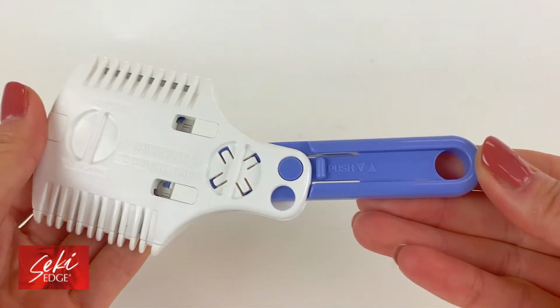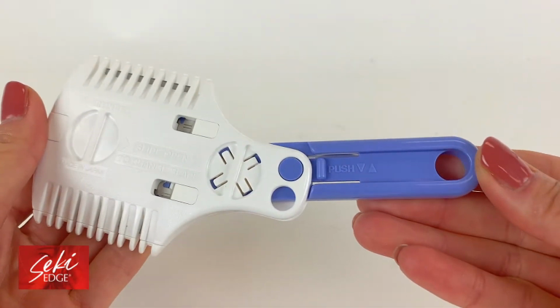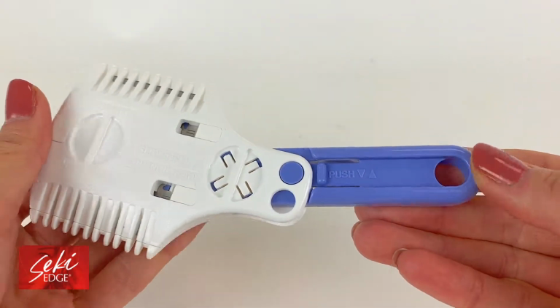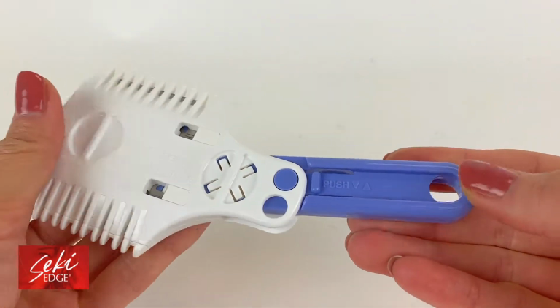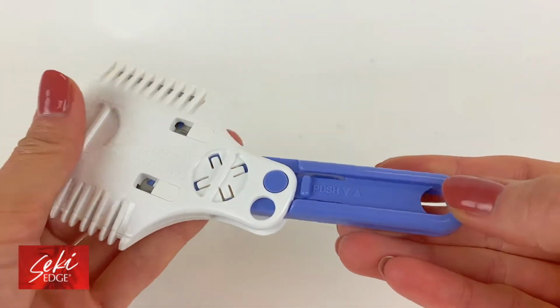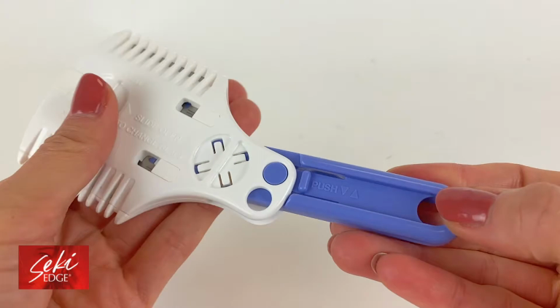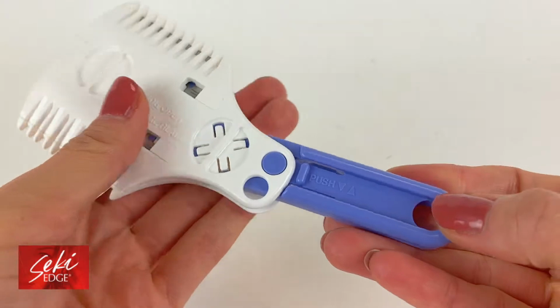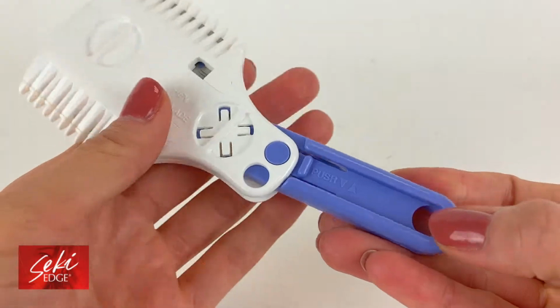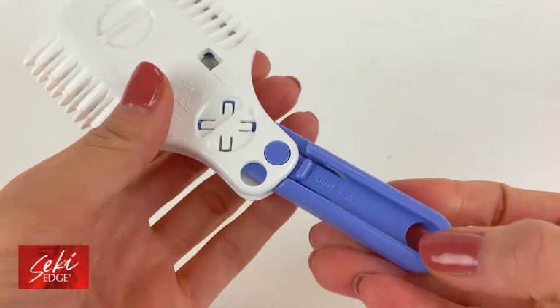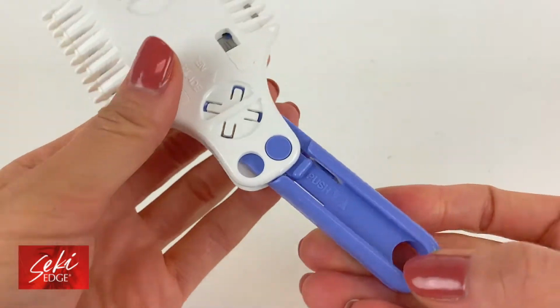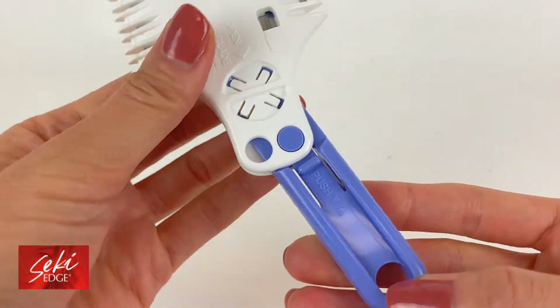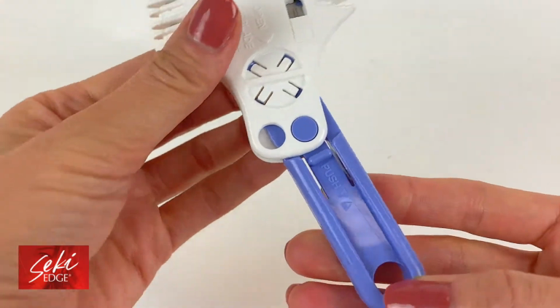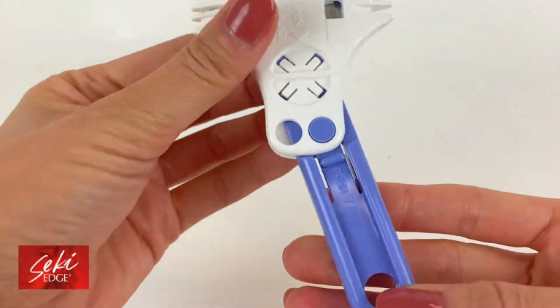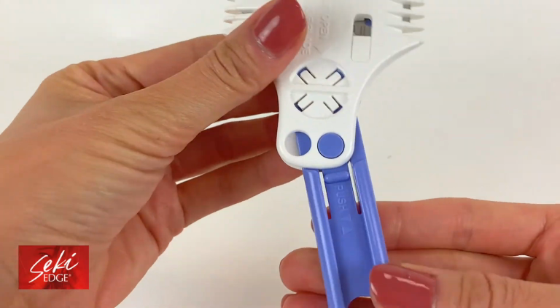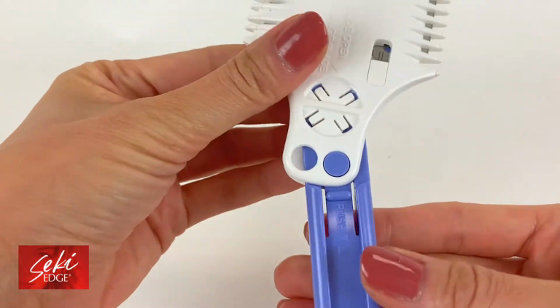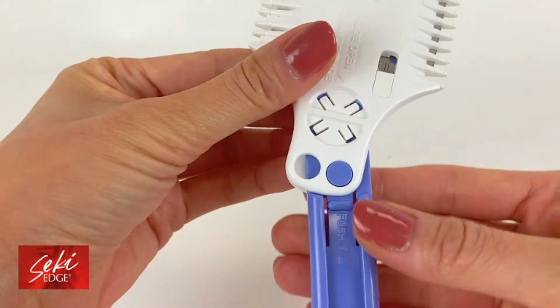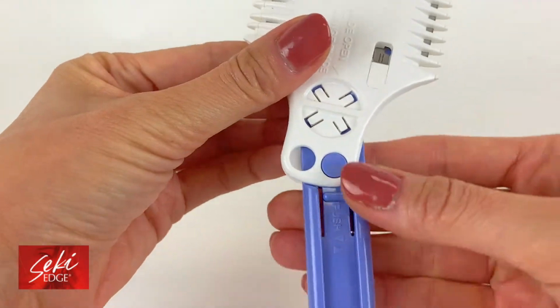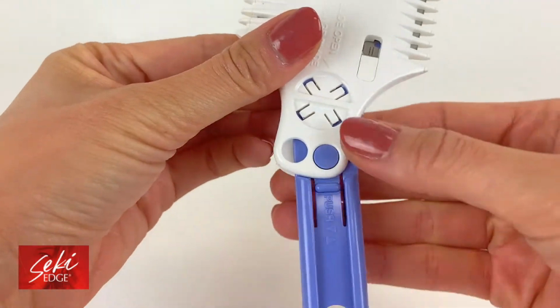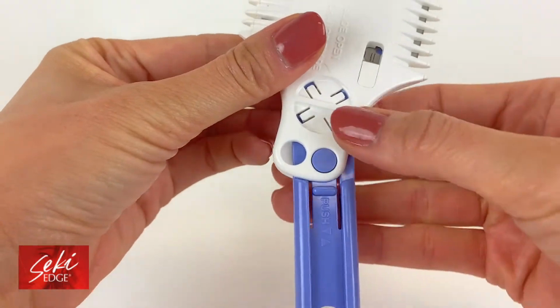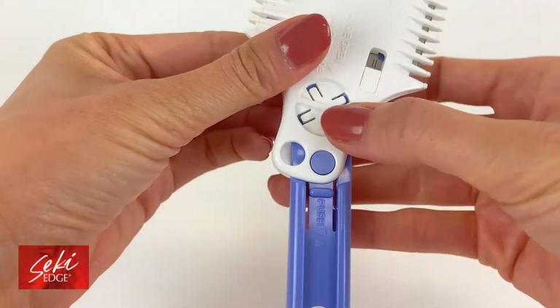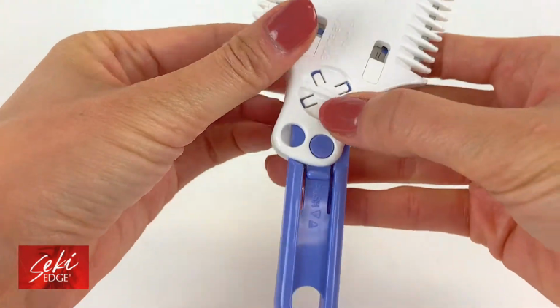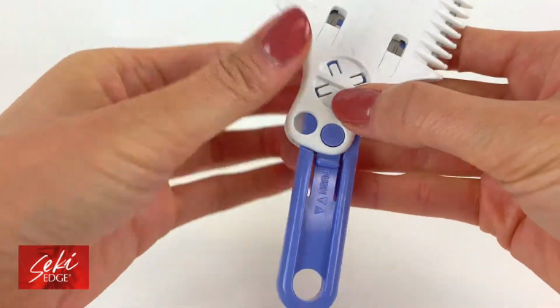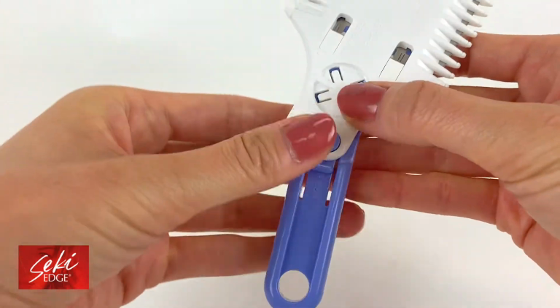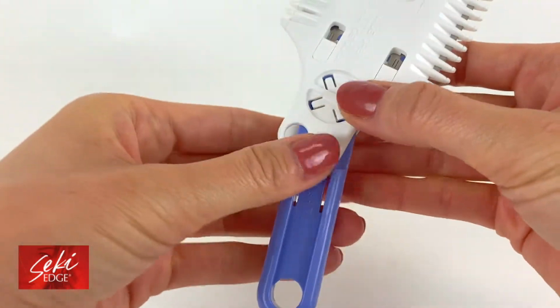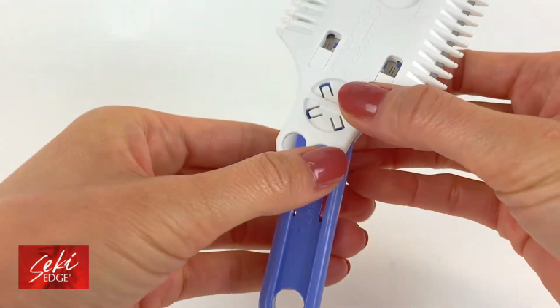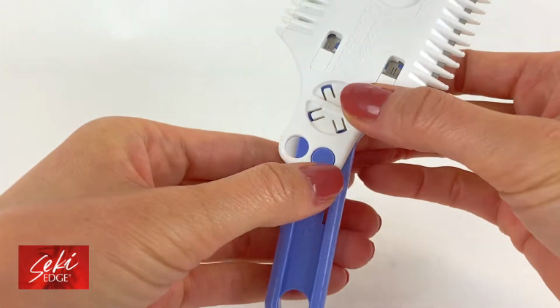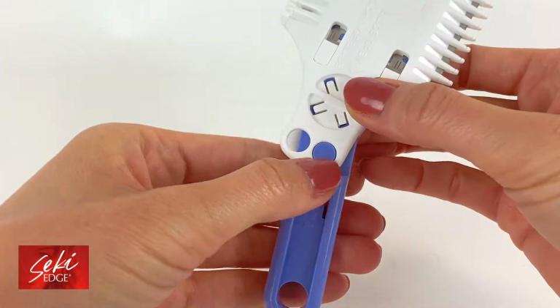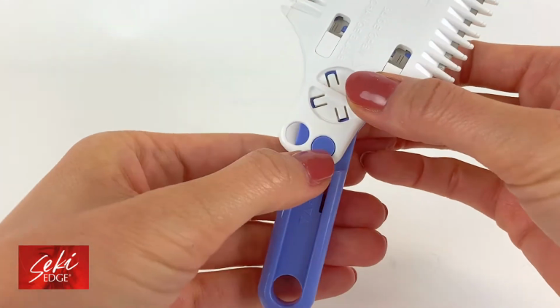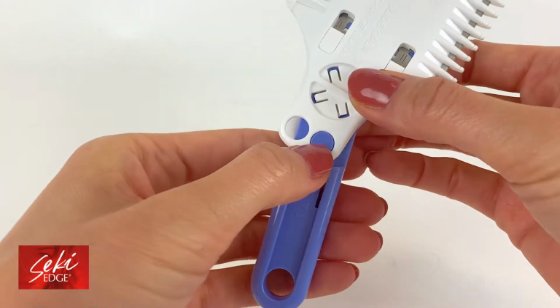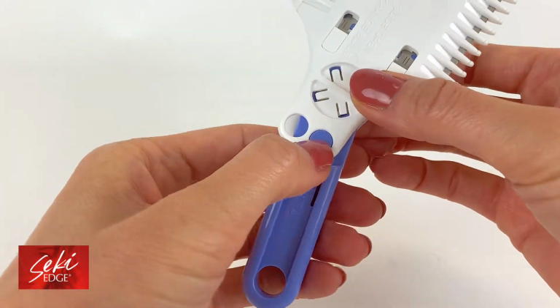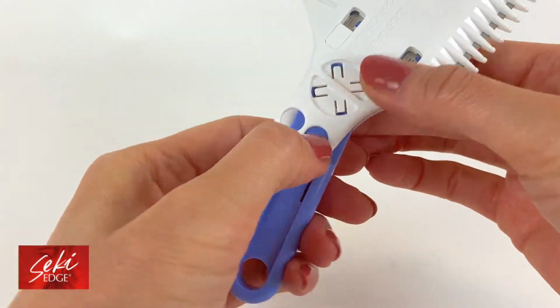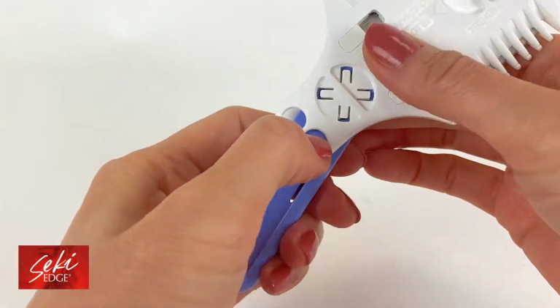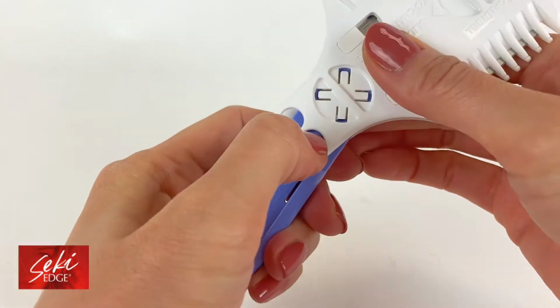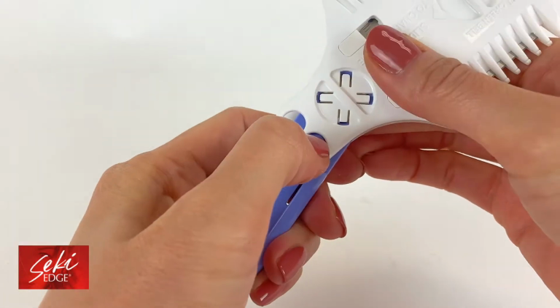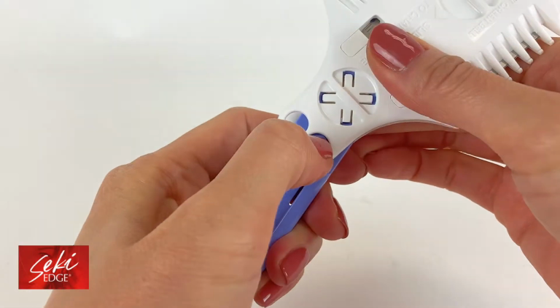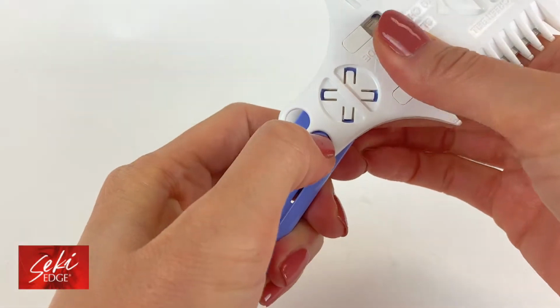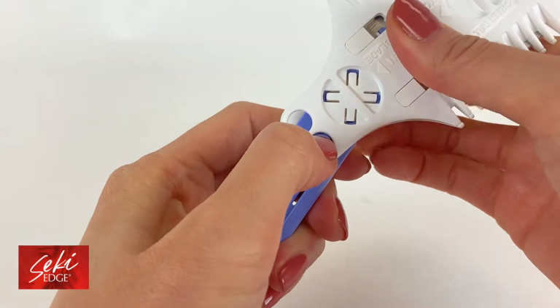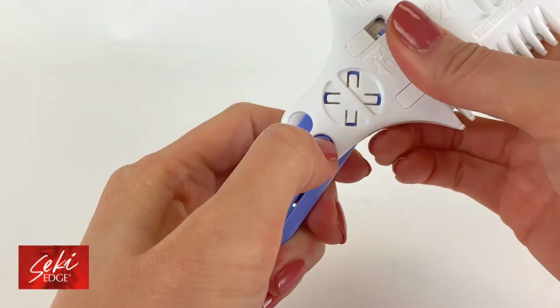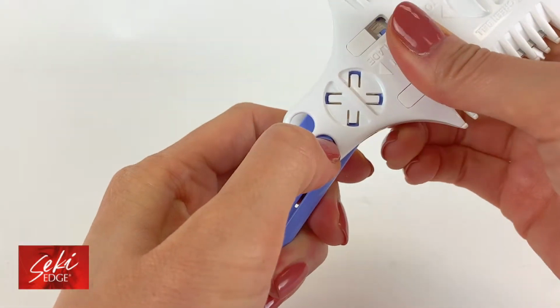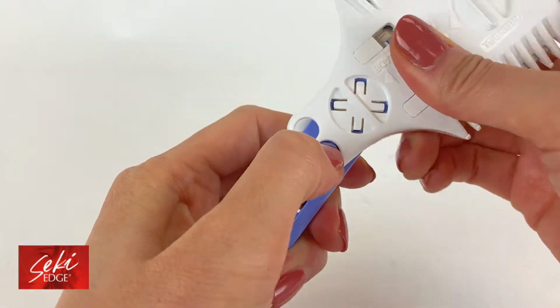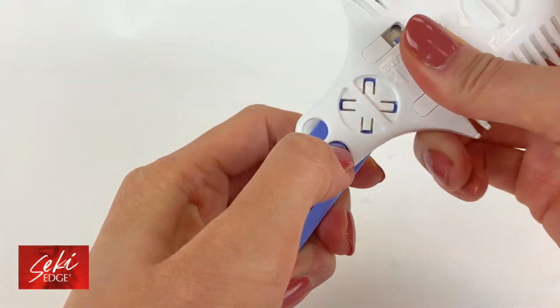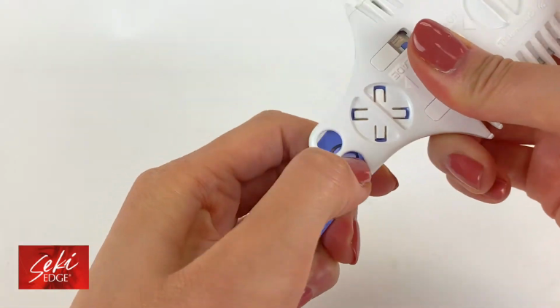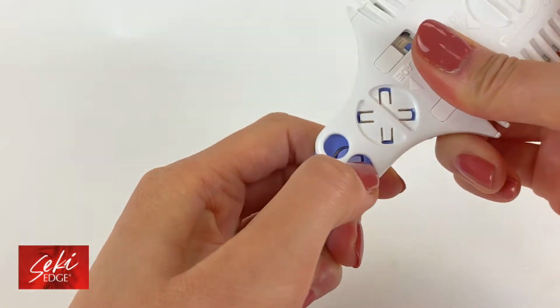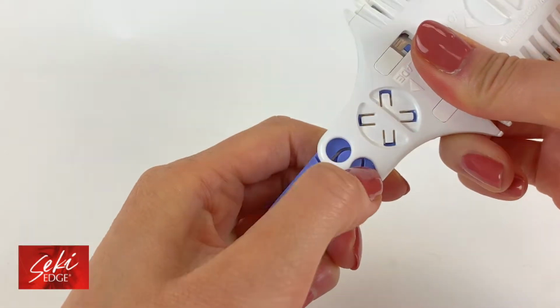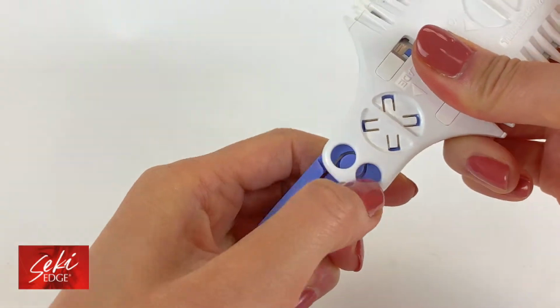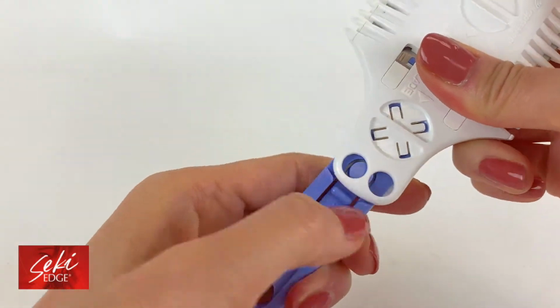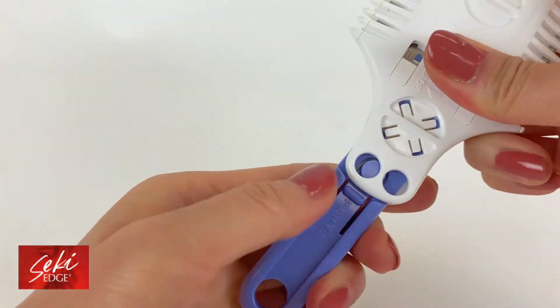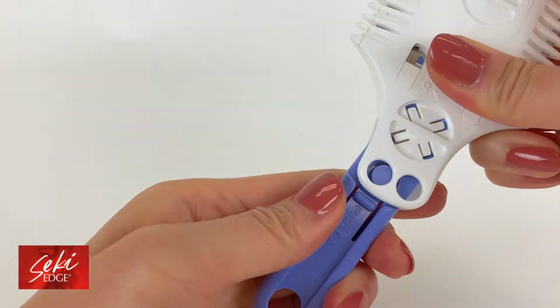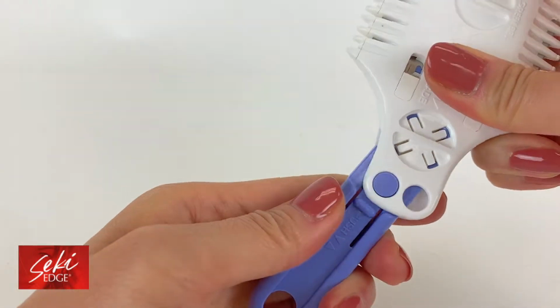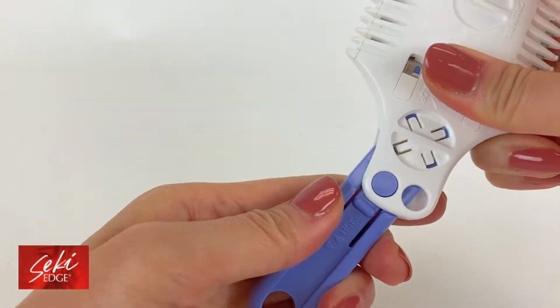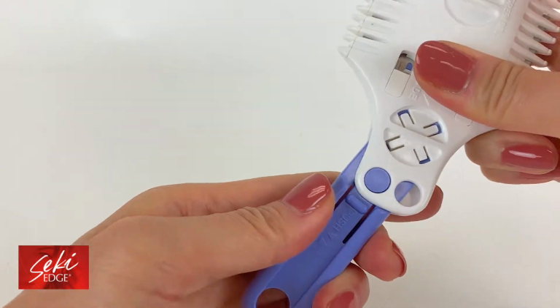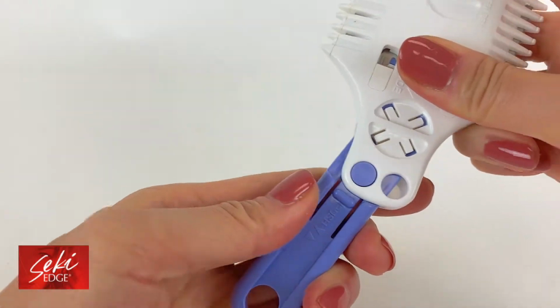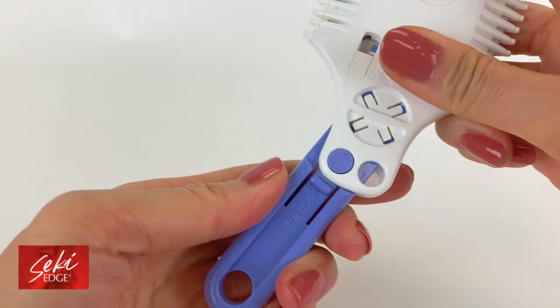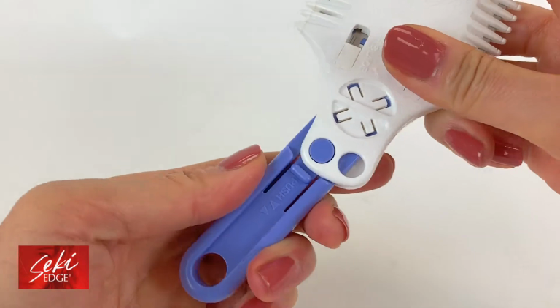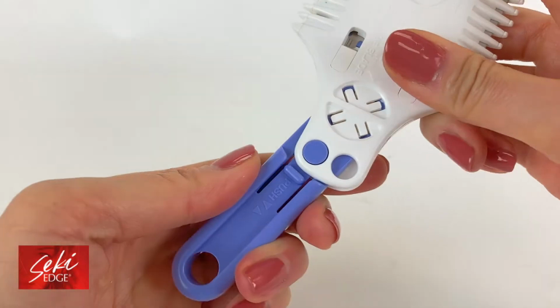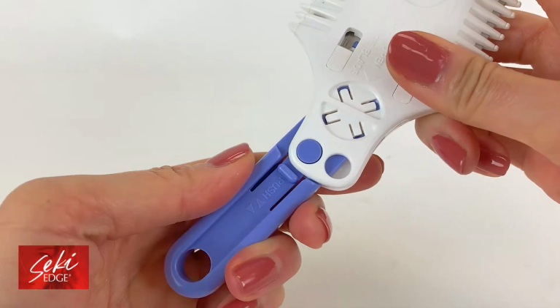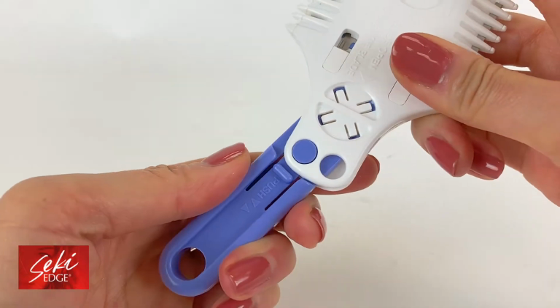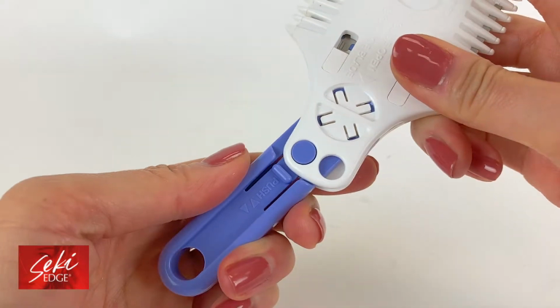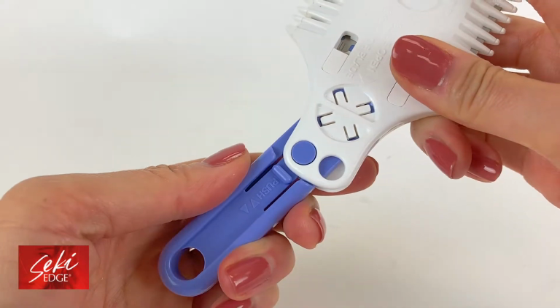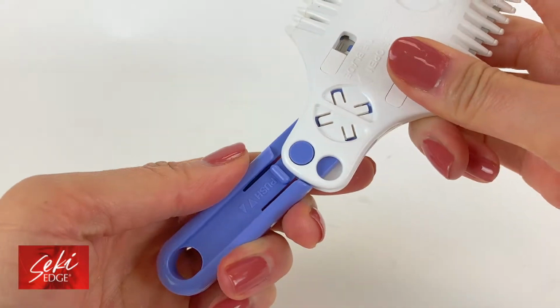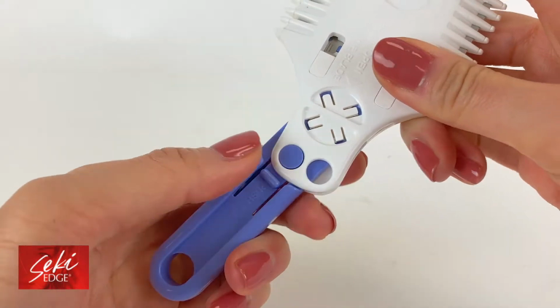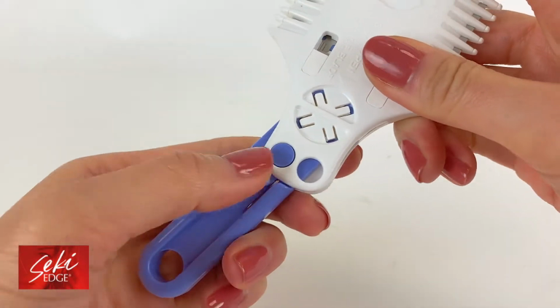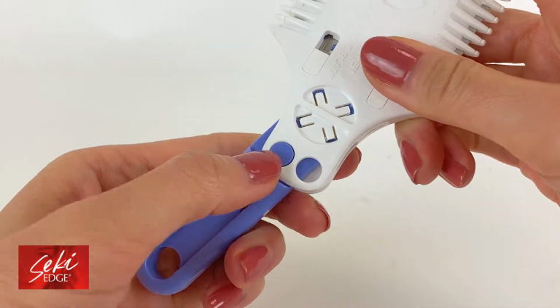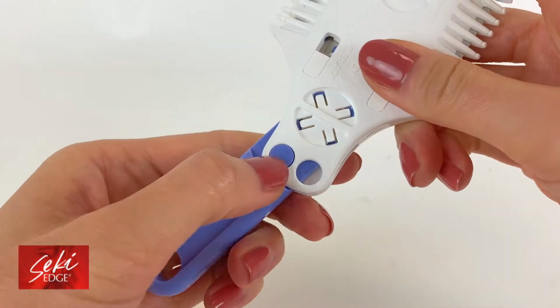You can change the angle of the handle by holding down the button on the back of the razor and moving the handle to the other side until it pops into place.